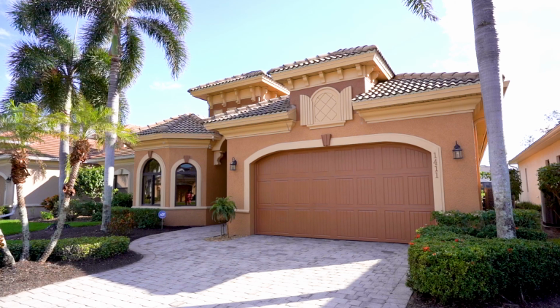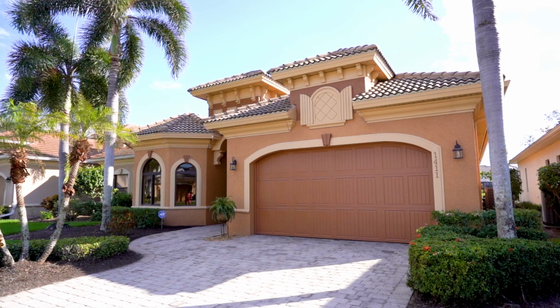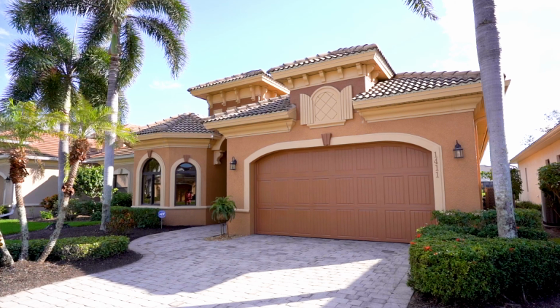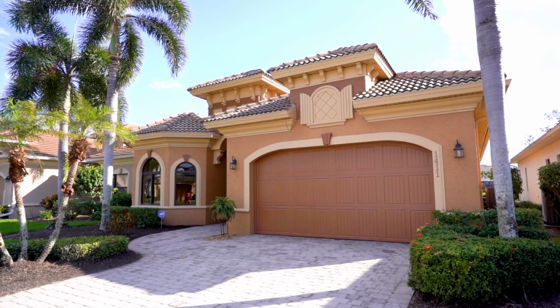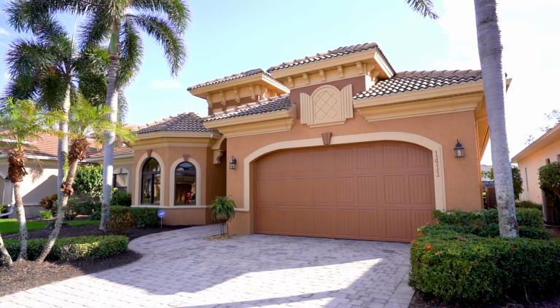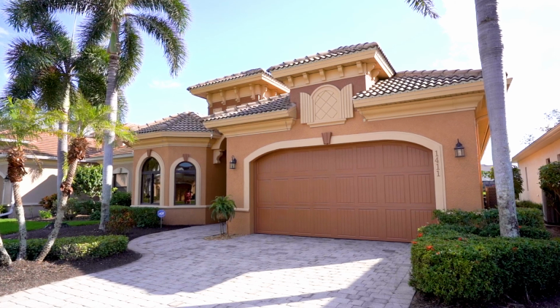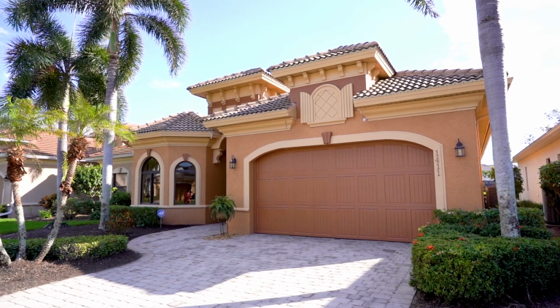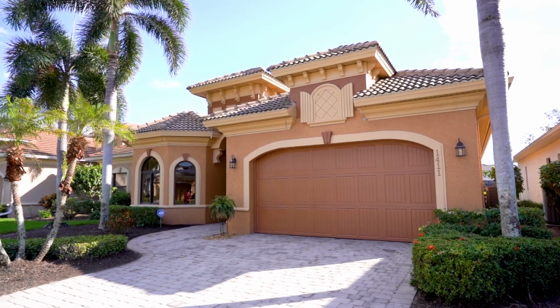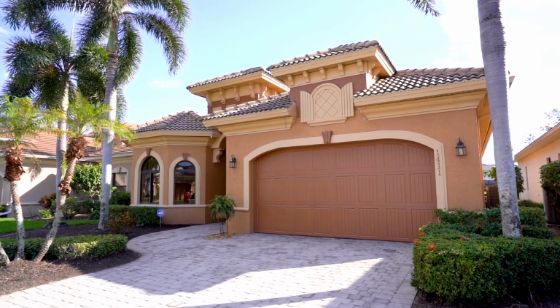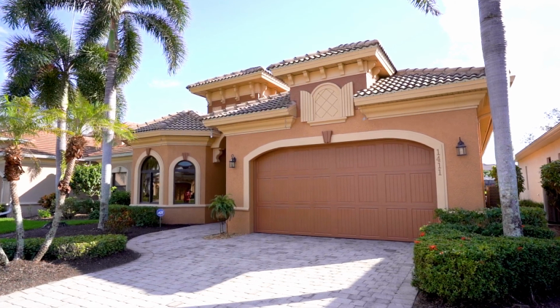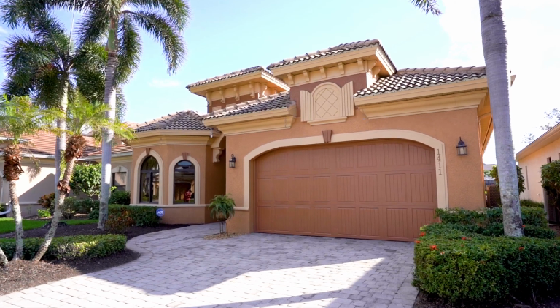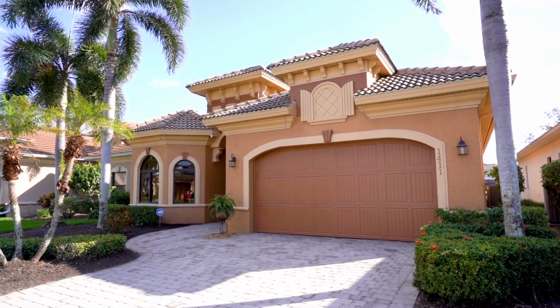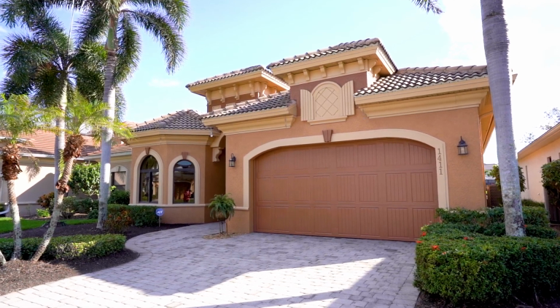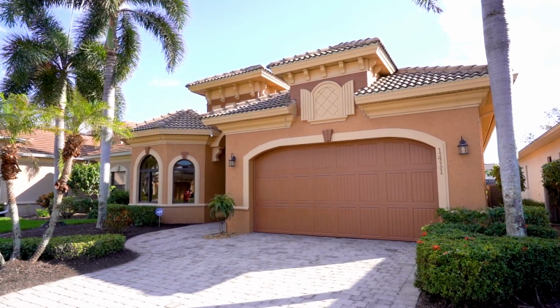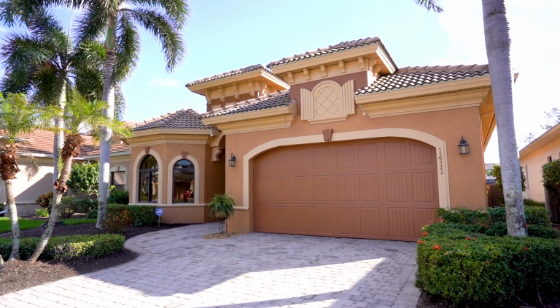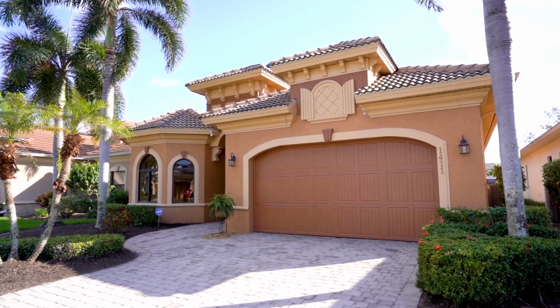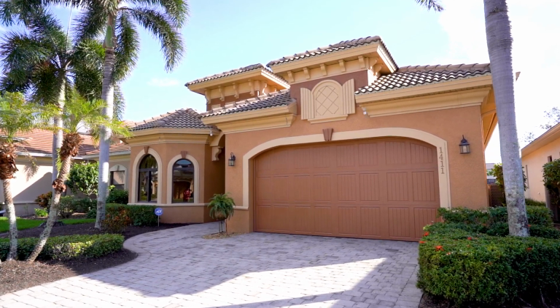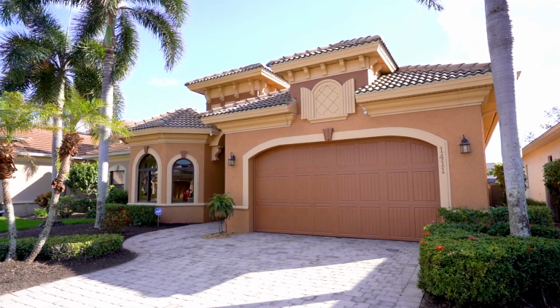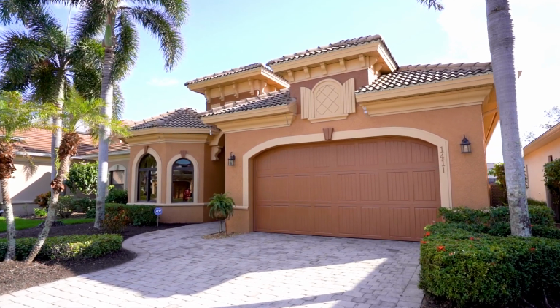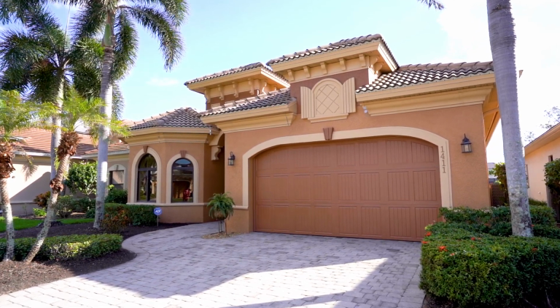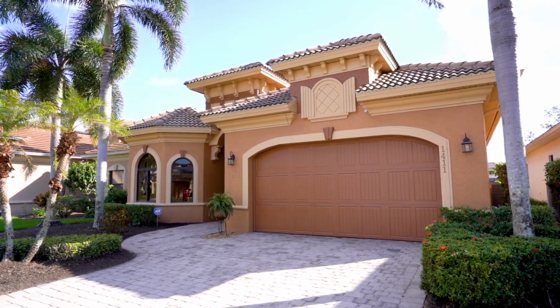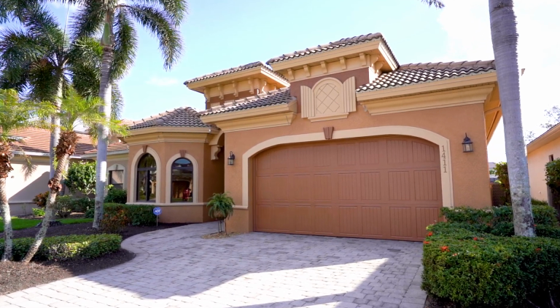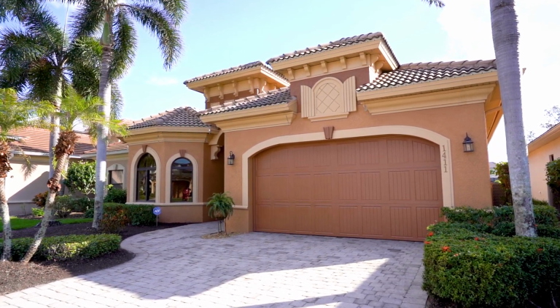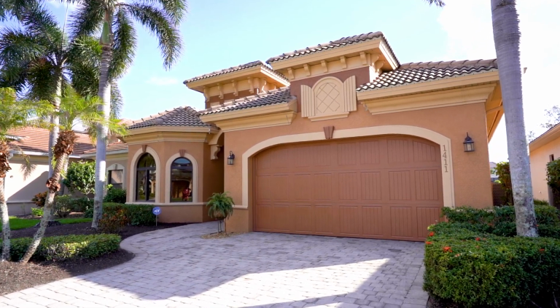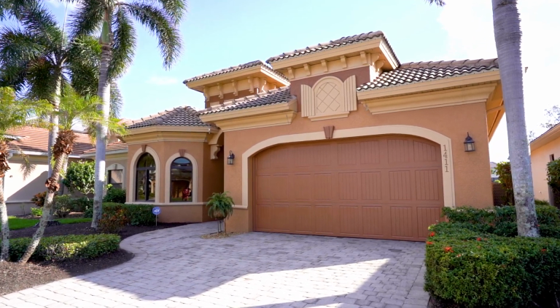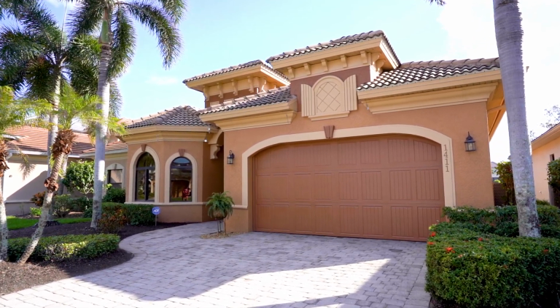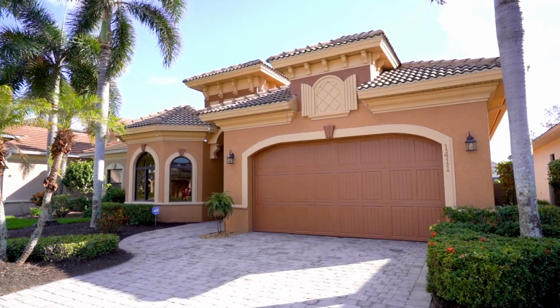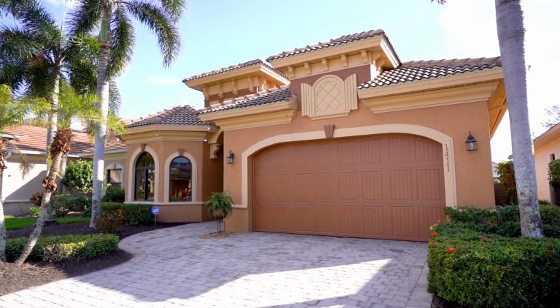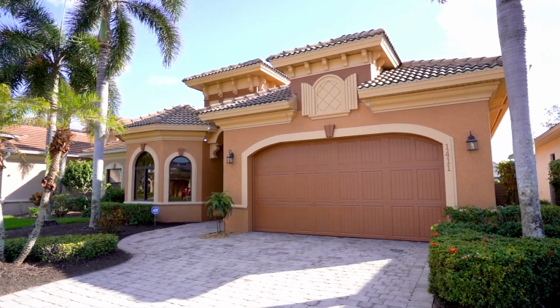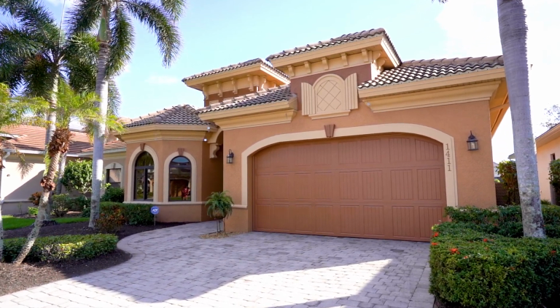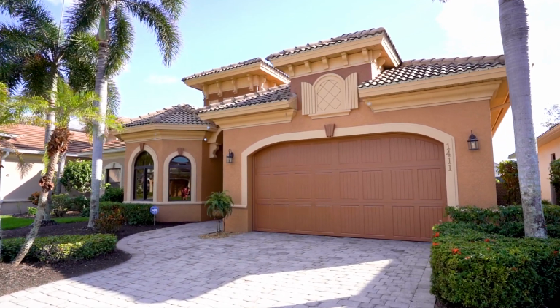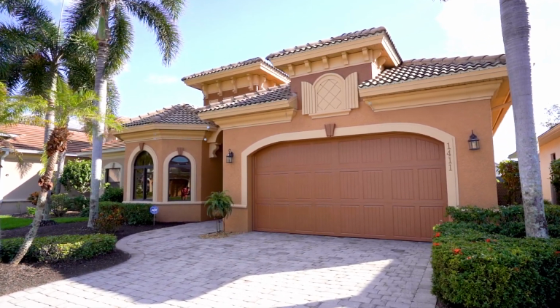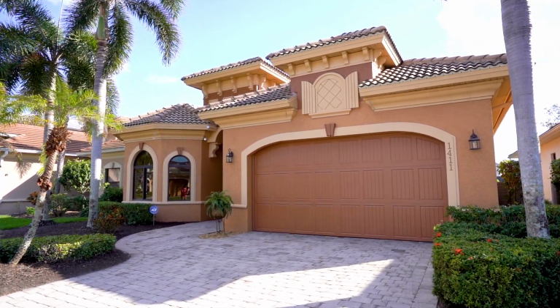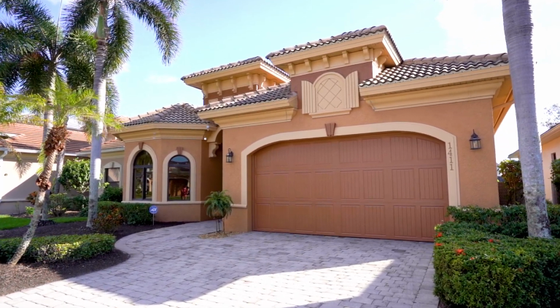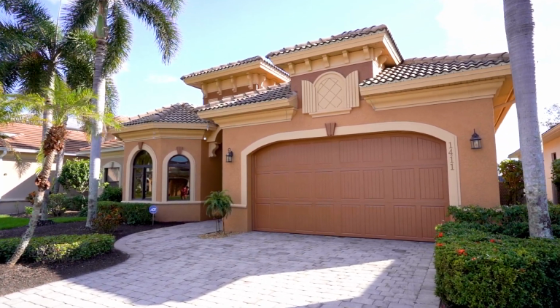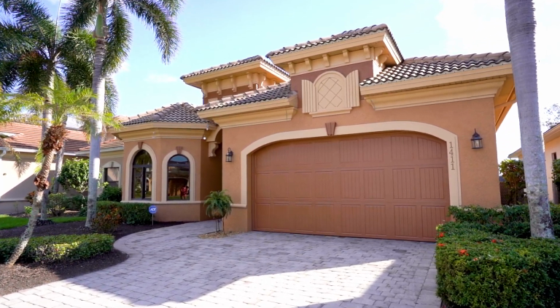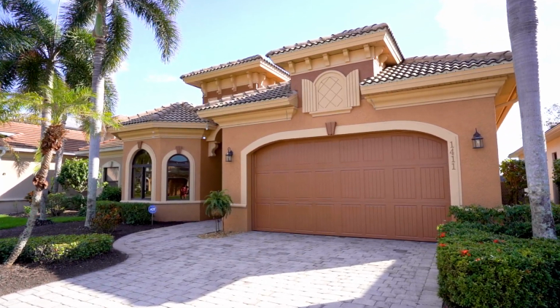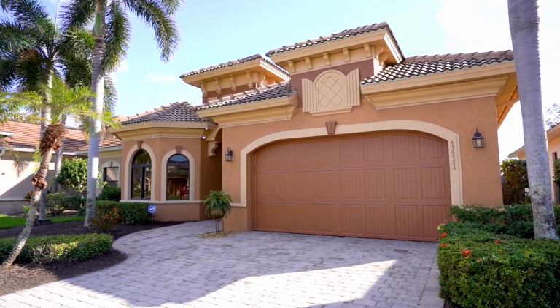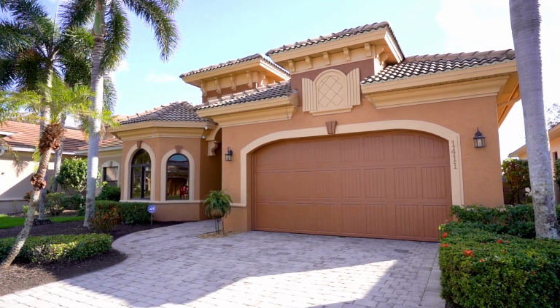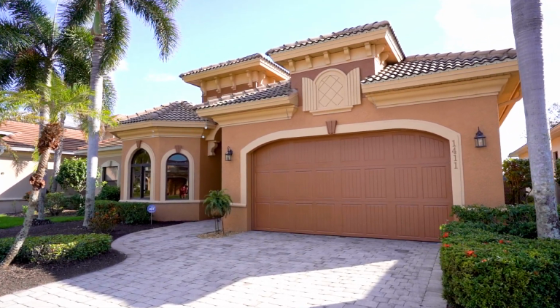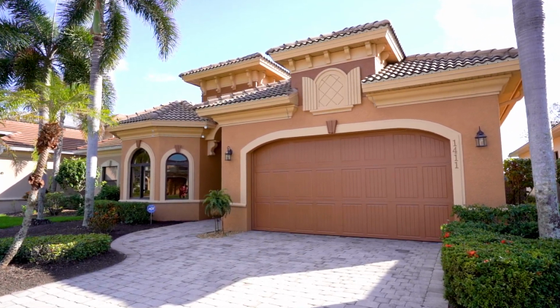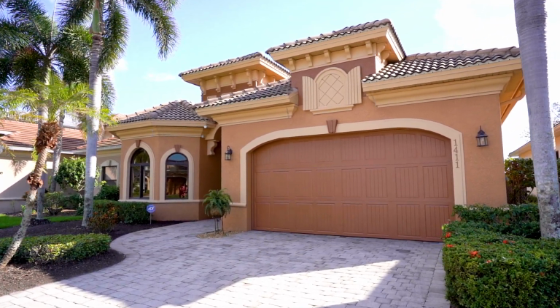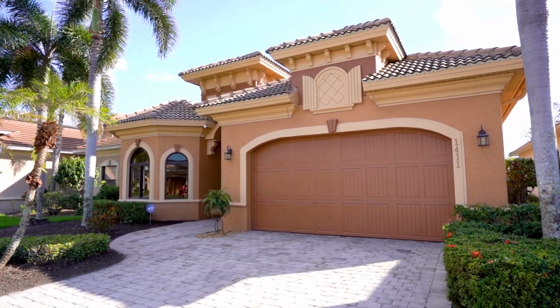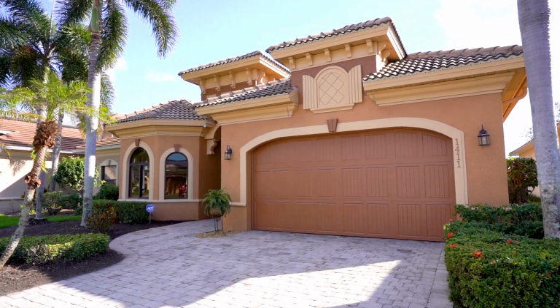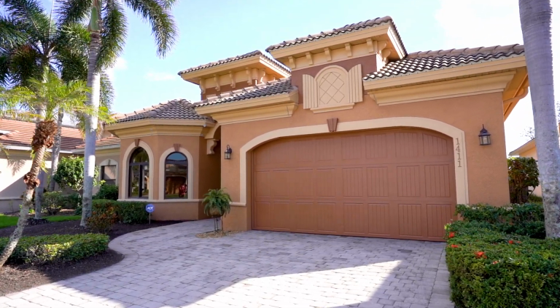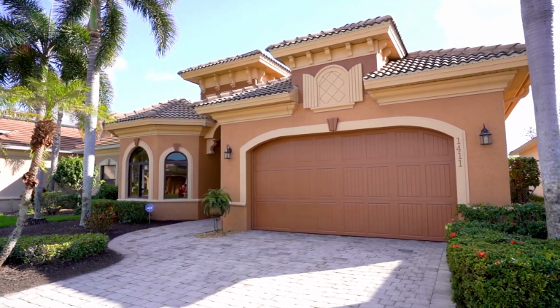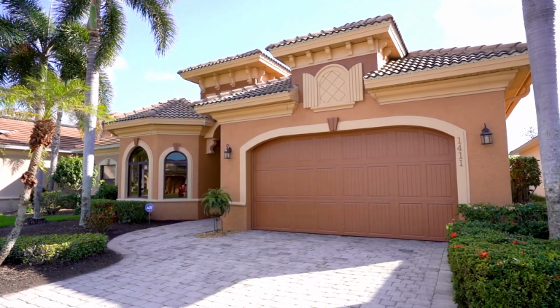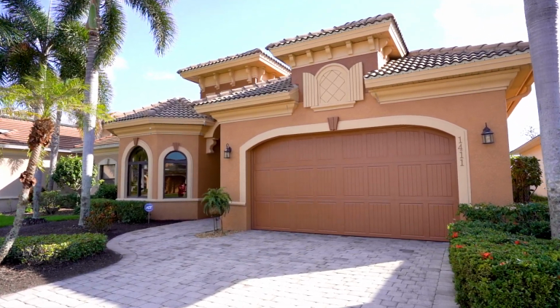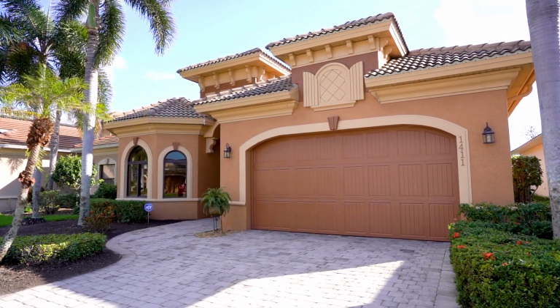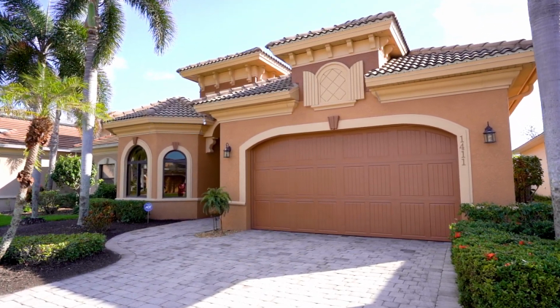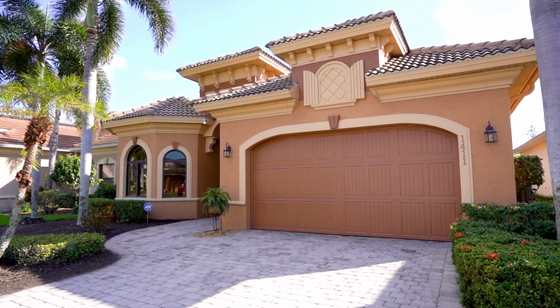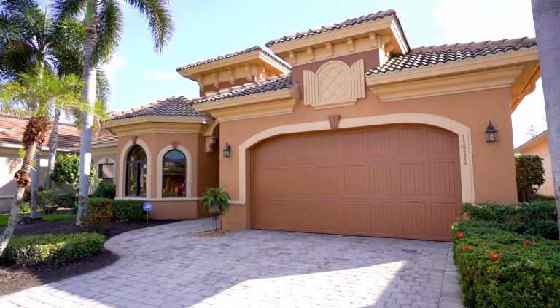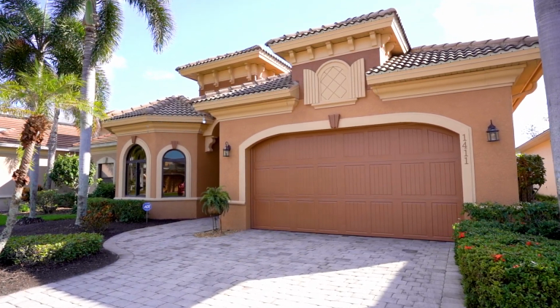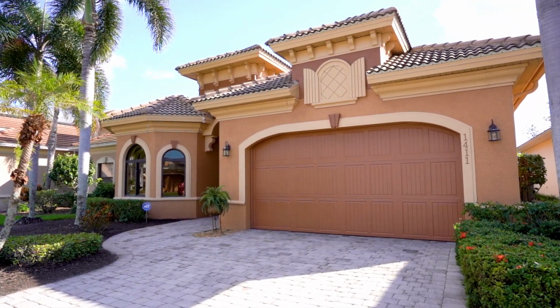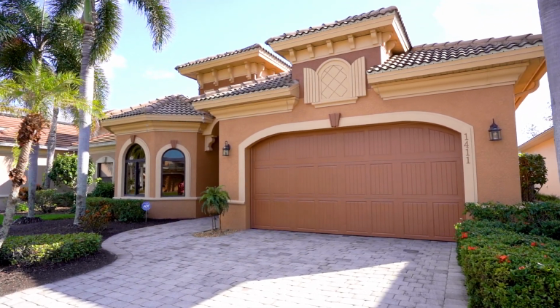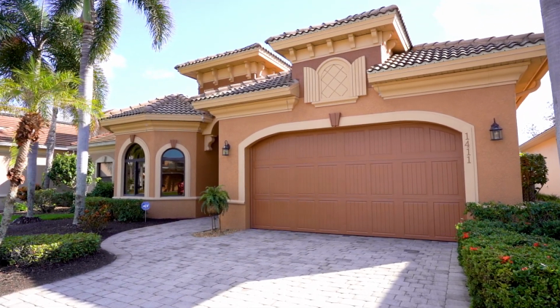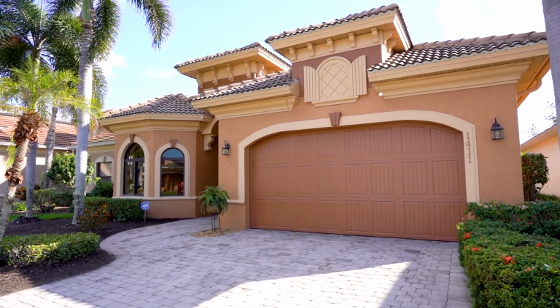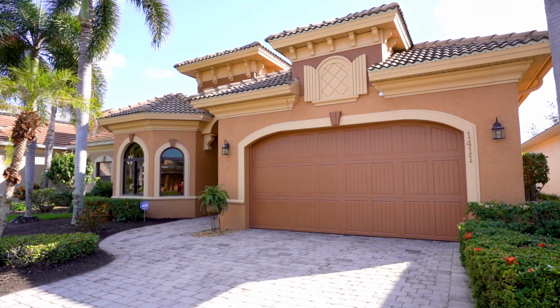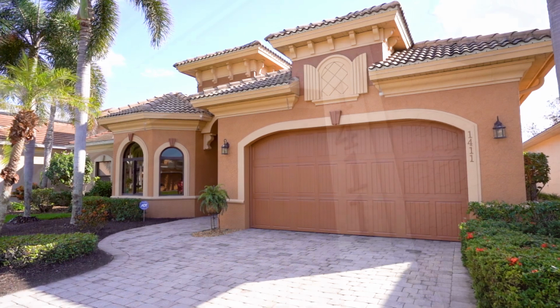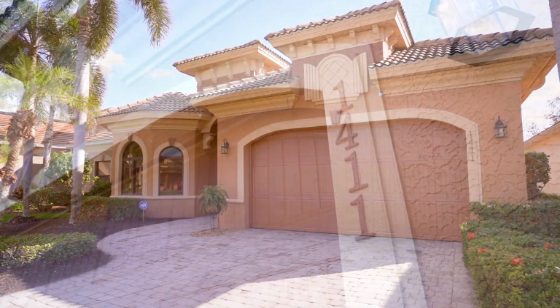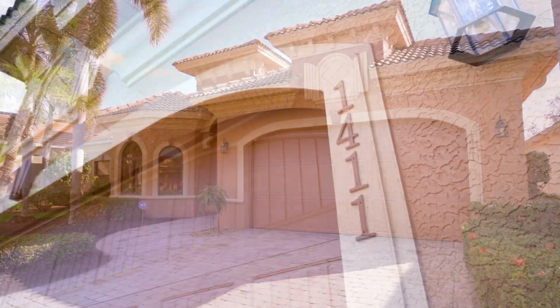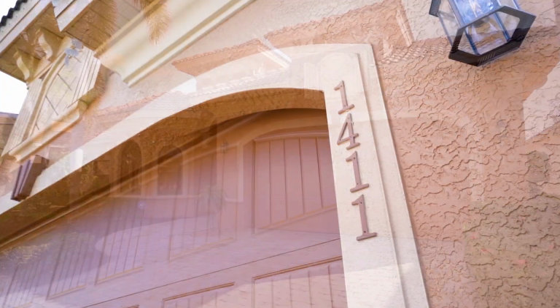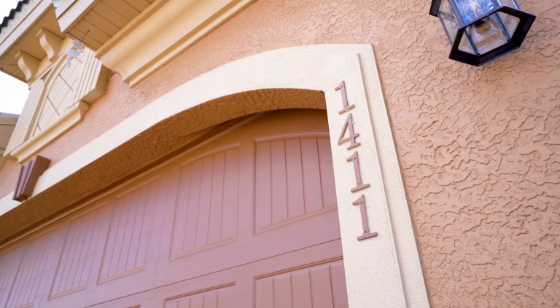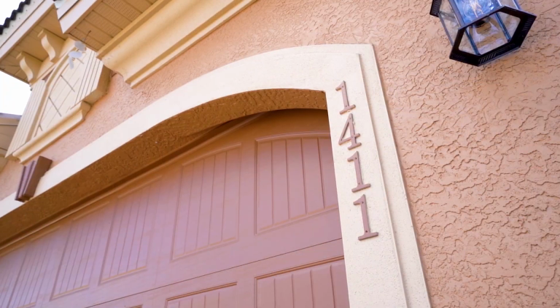Hi, I'm Mike and welcome to another quintessential property. Today we're at 1411 Serrano Circle in beautiful Naples. Come in and take a tour.